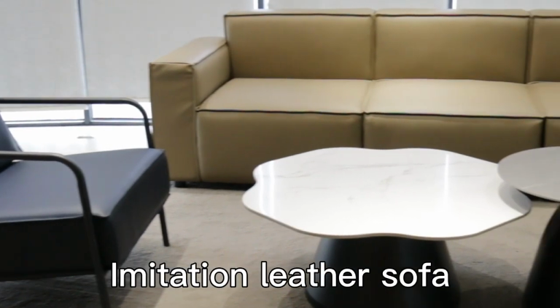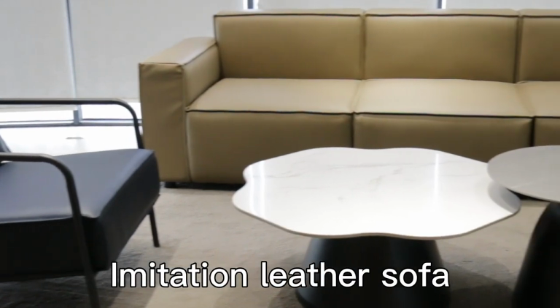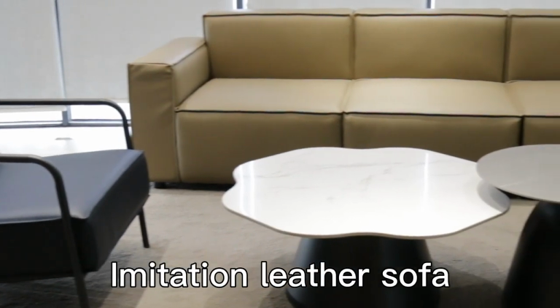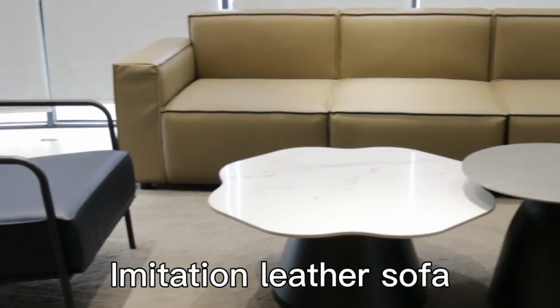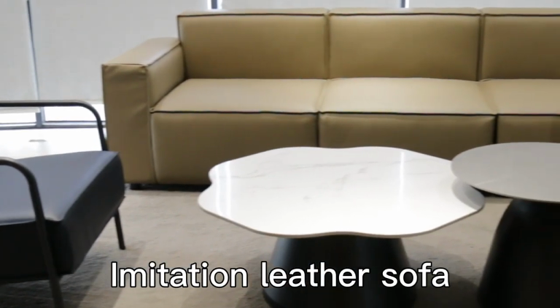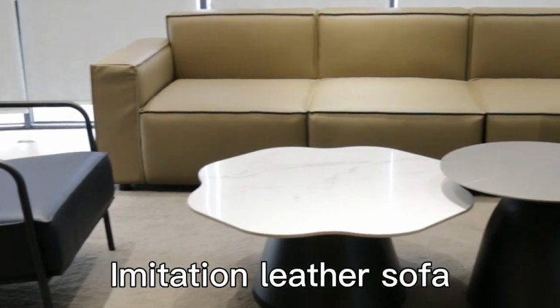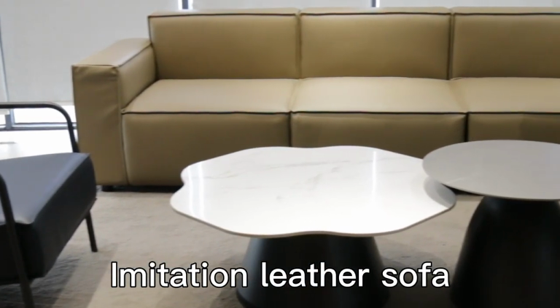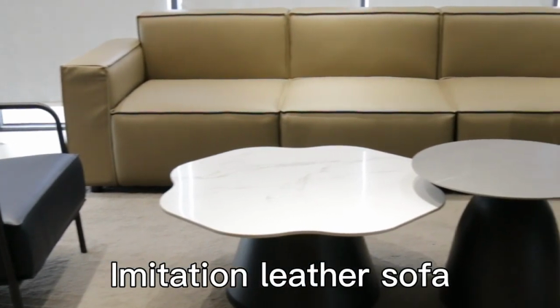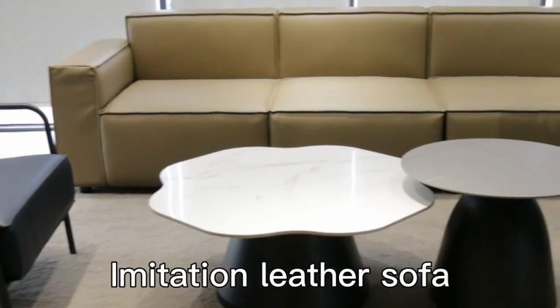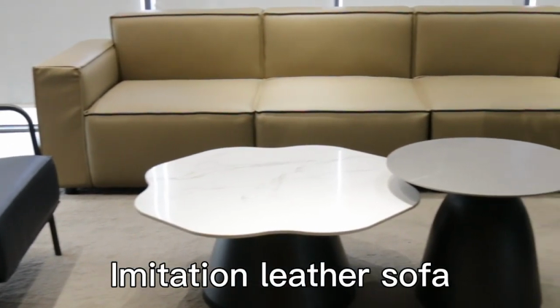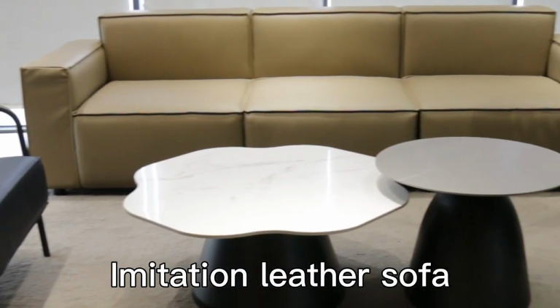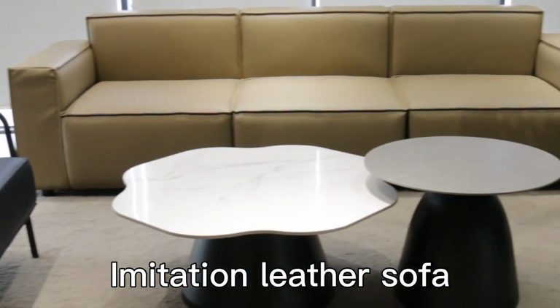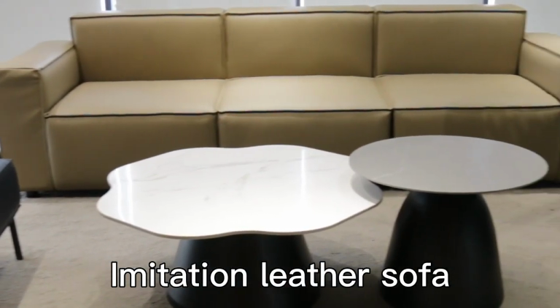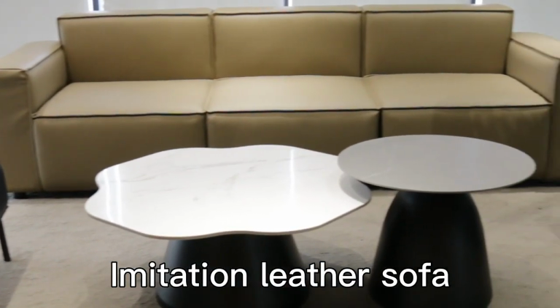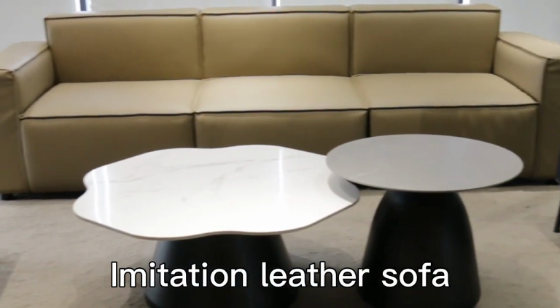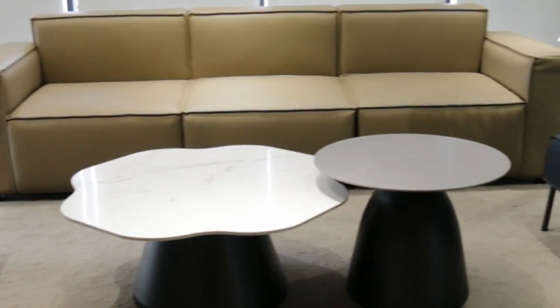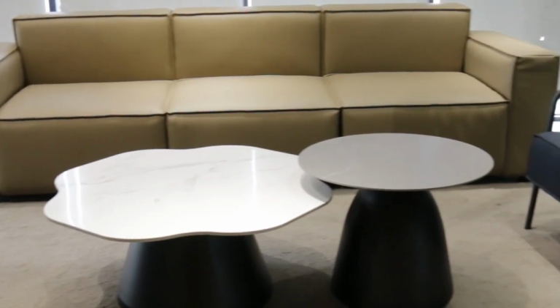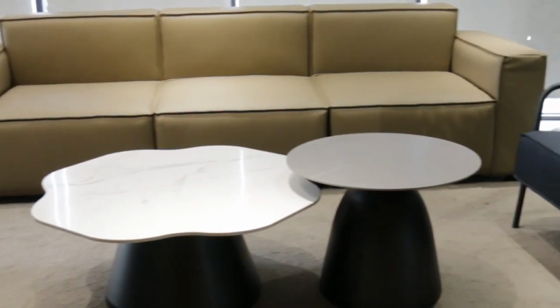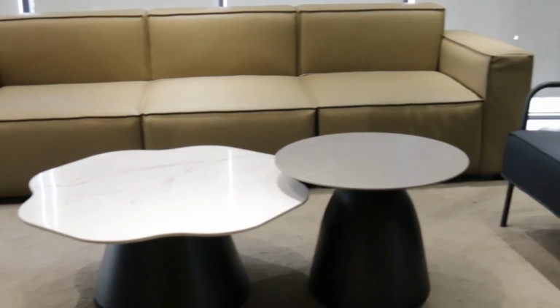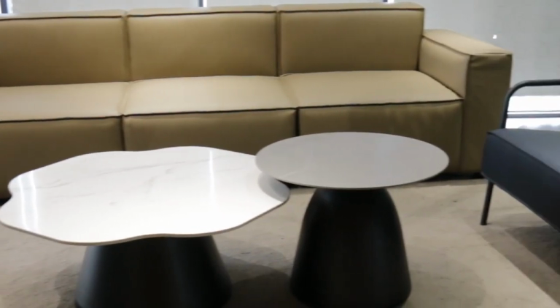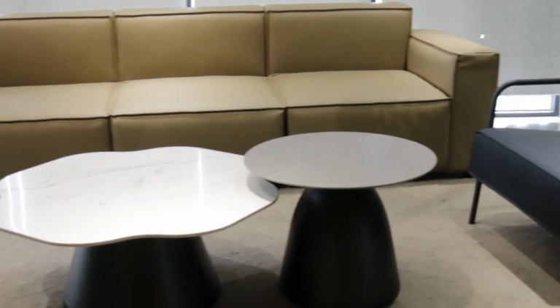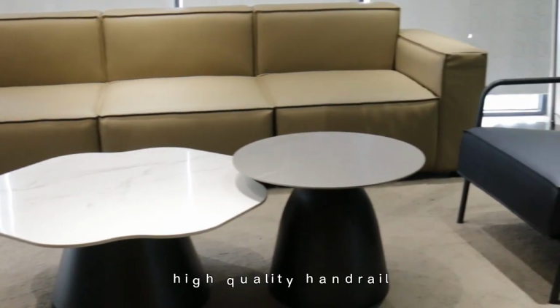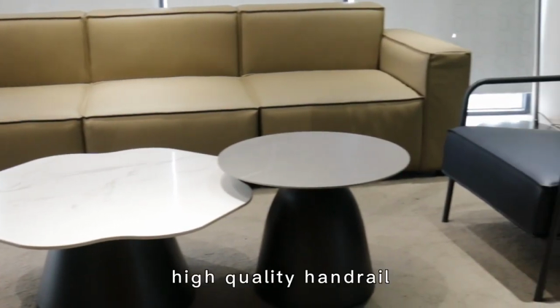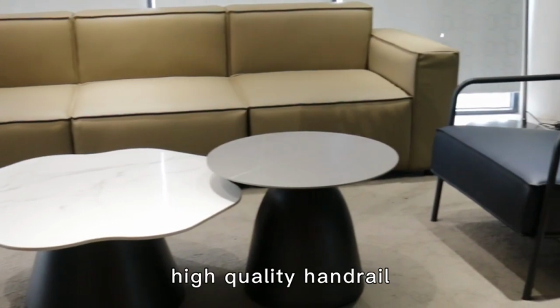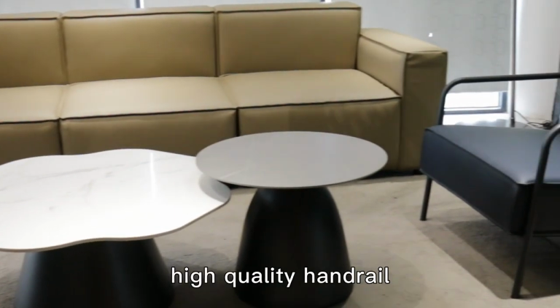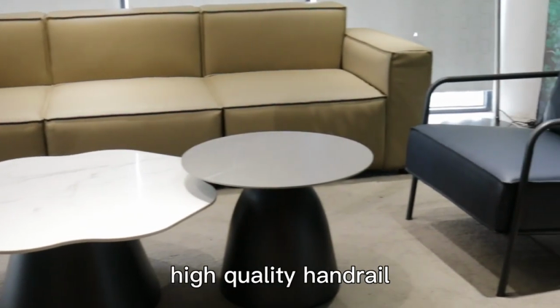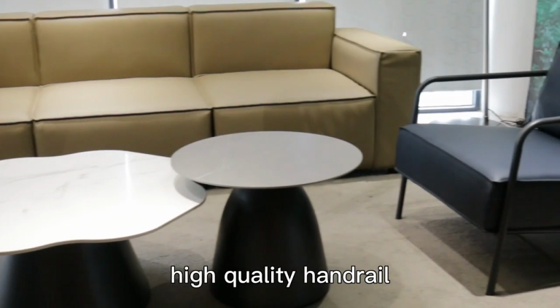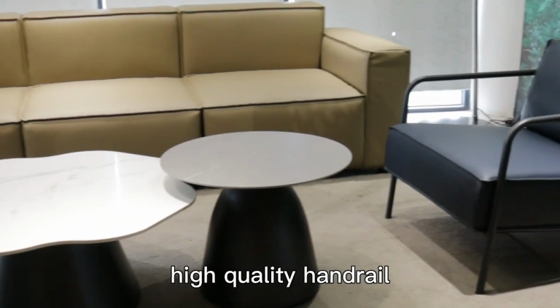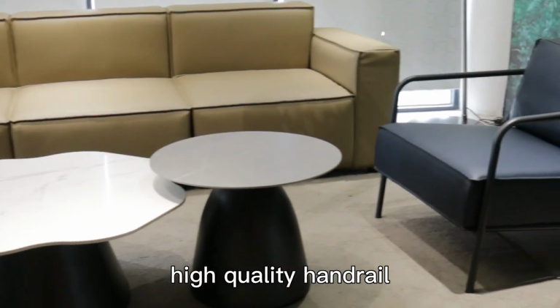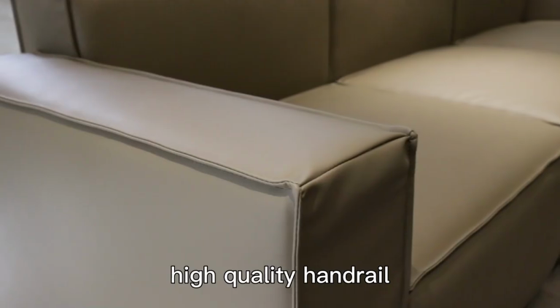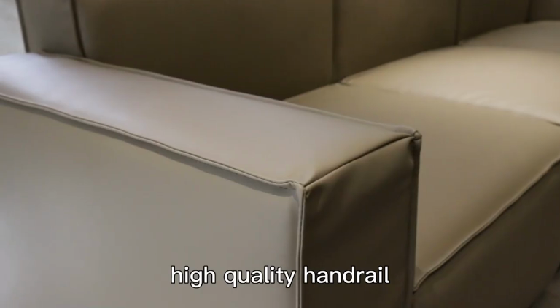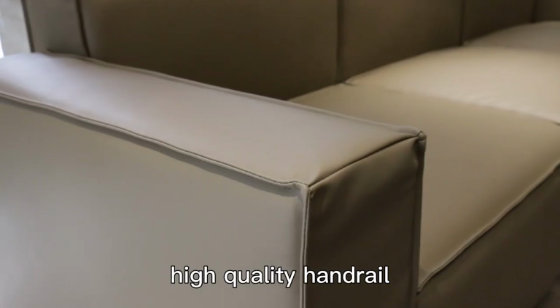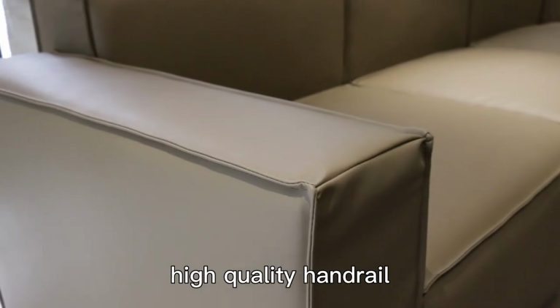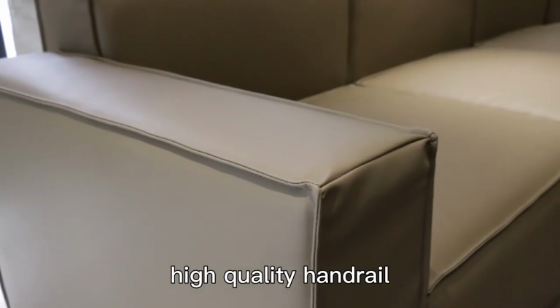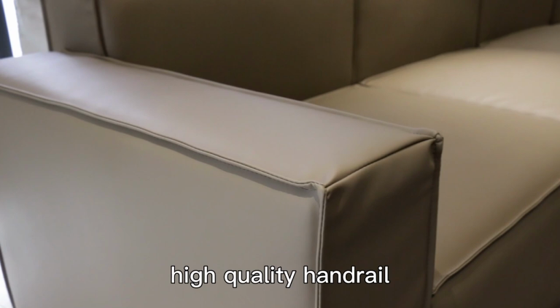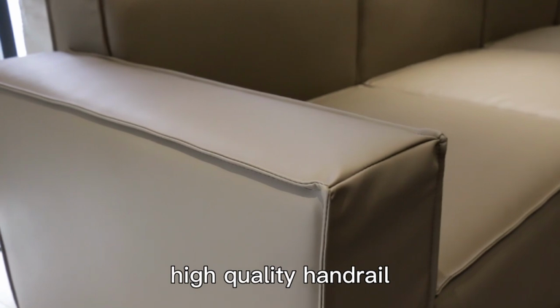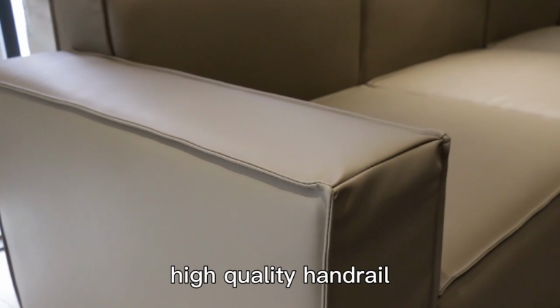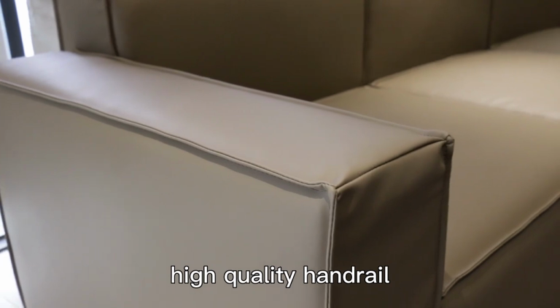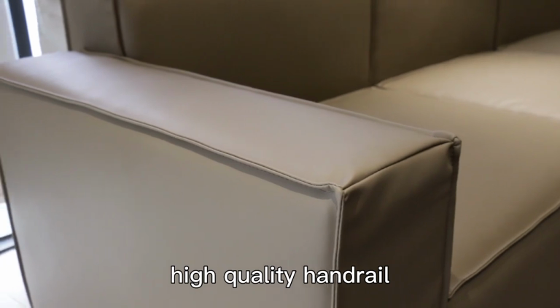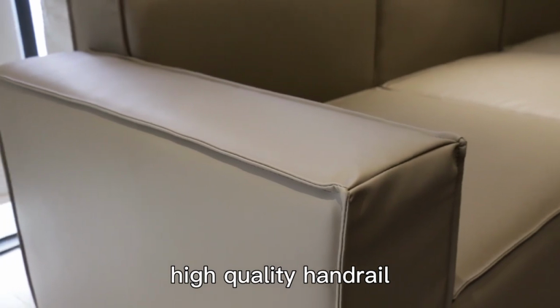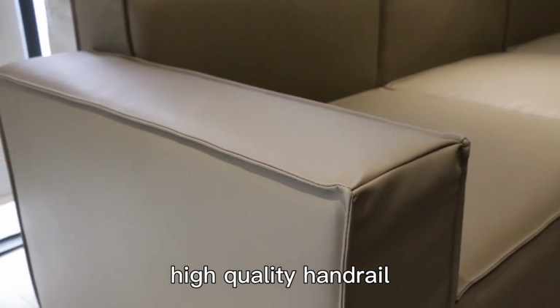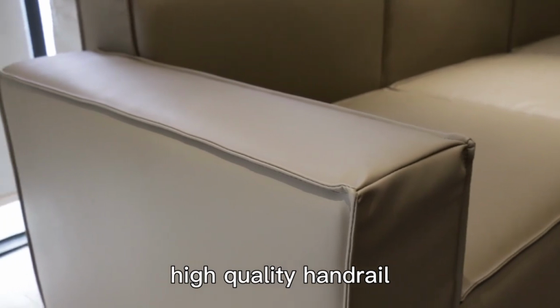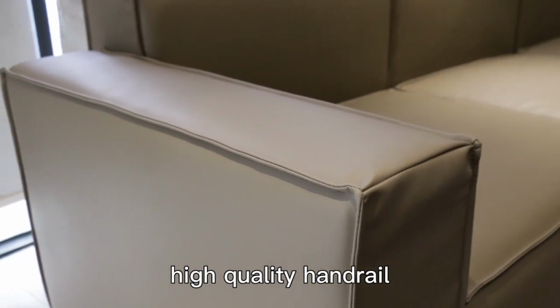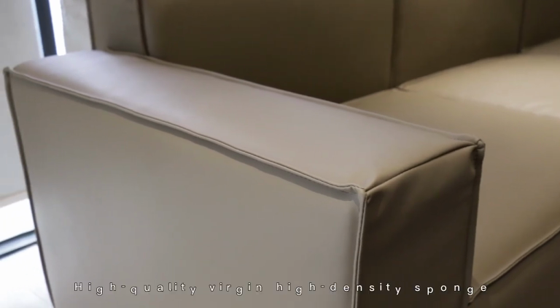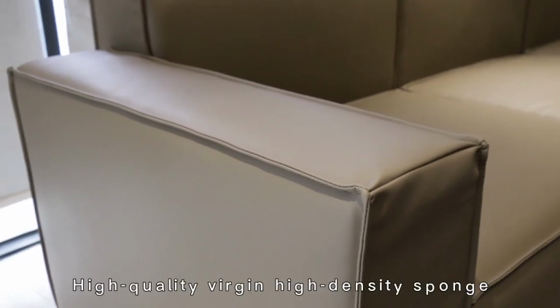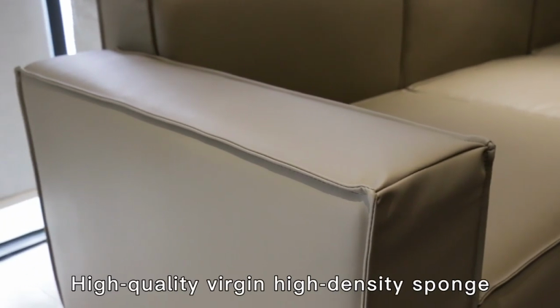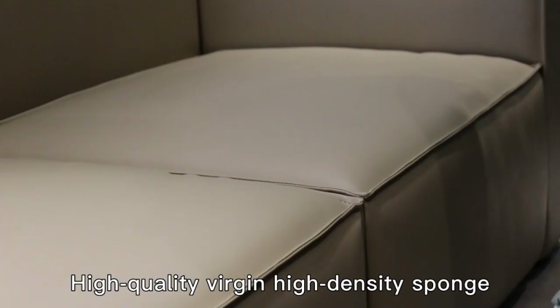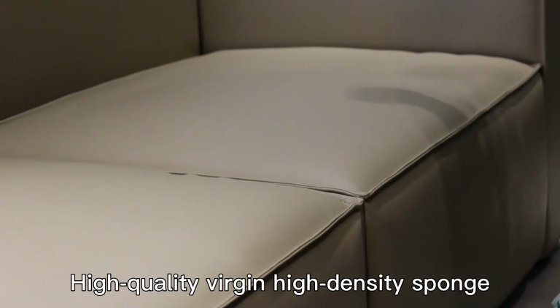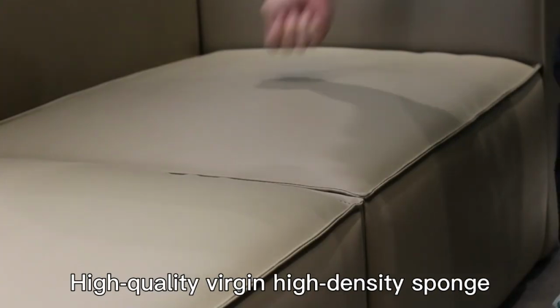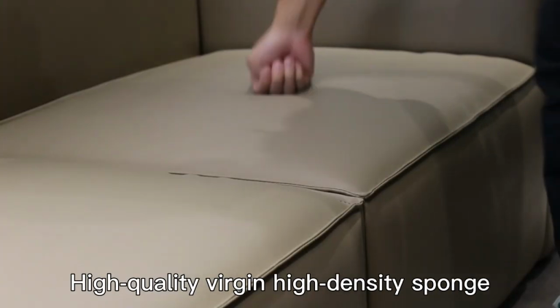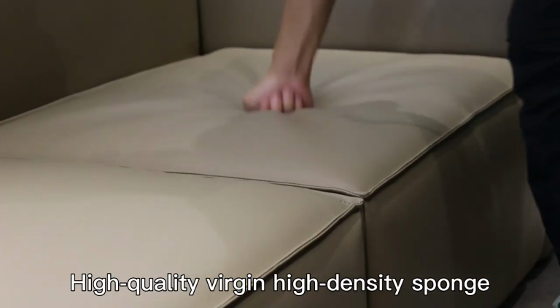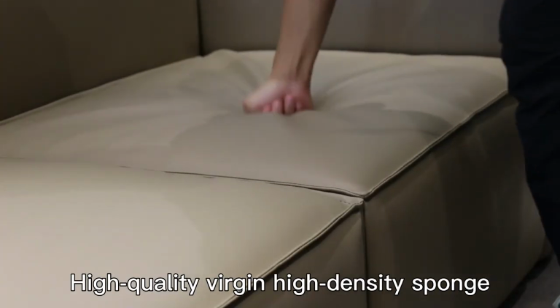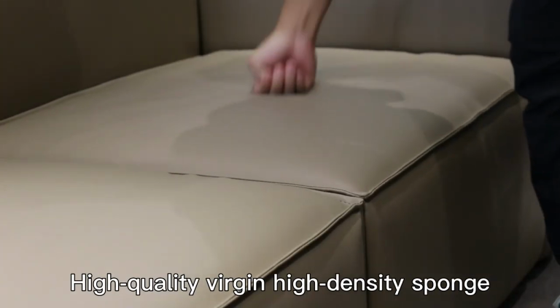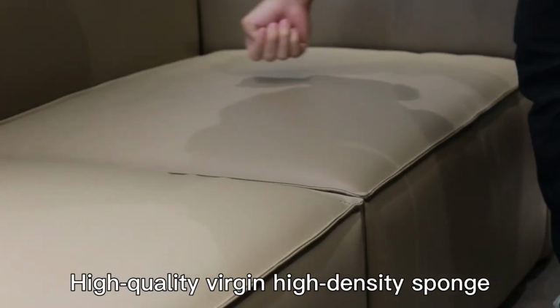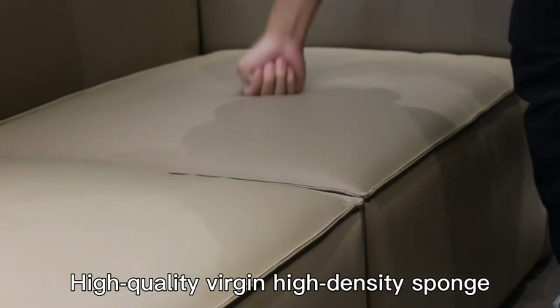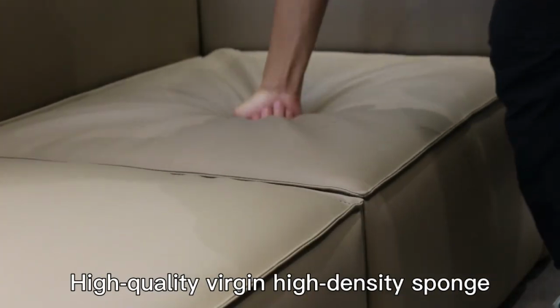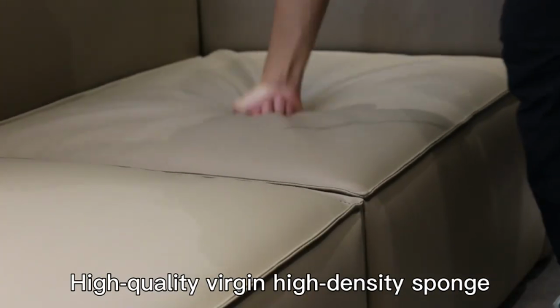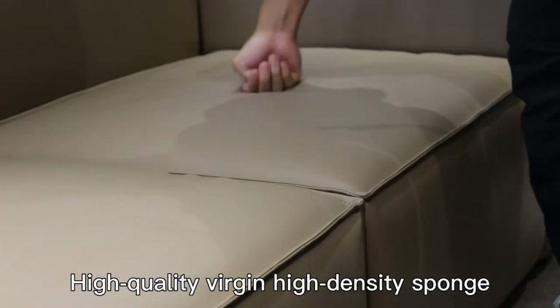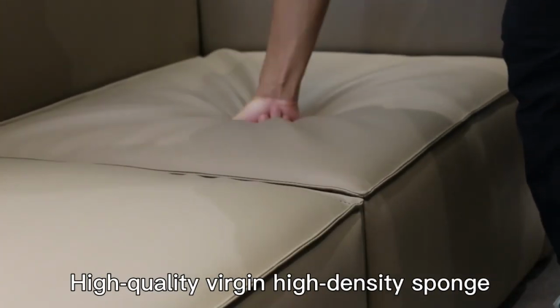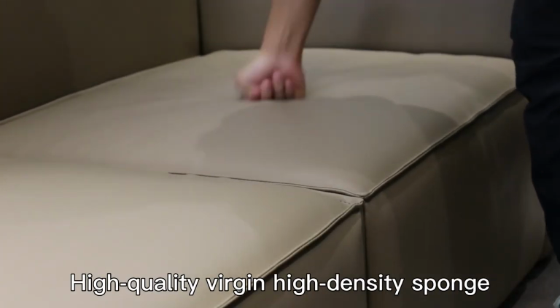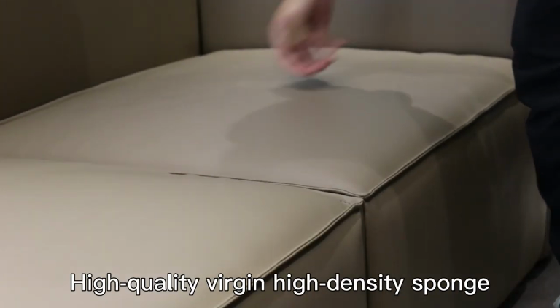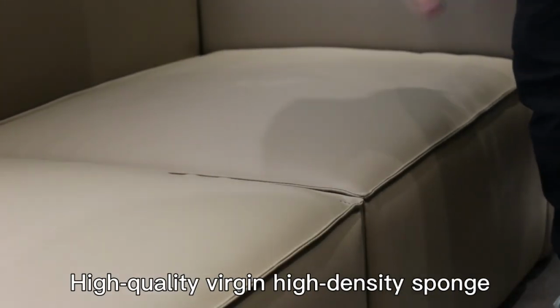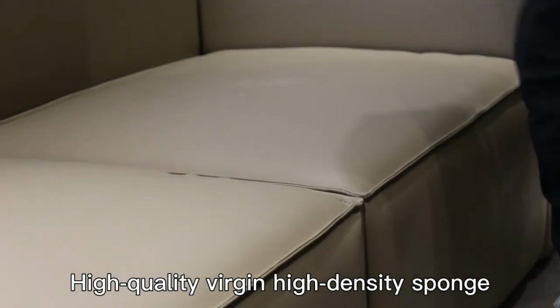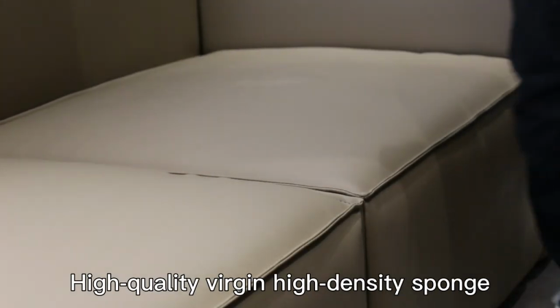Kick back and relax with the heated massage recliner from Best Choice Products. Sink into relaxation with a heated massage.